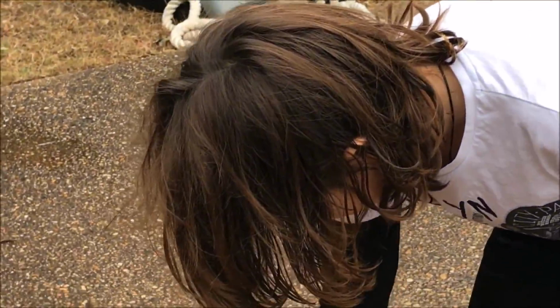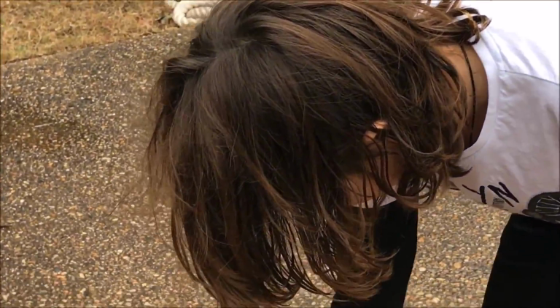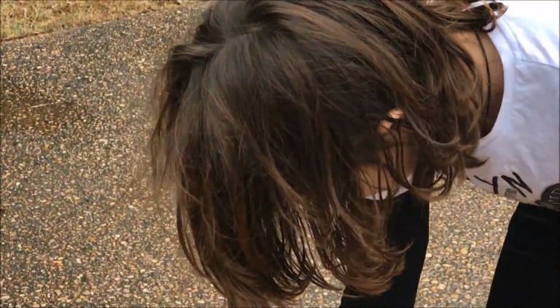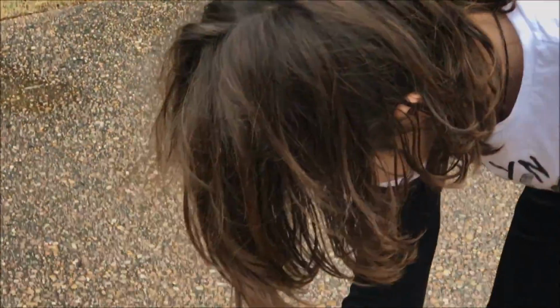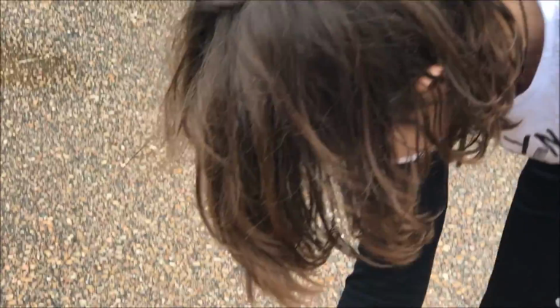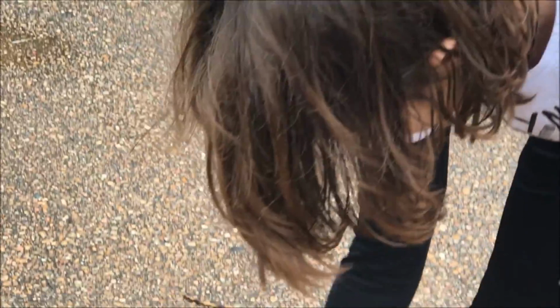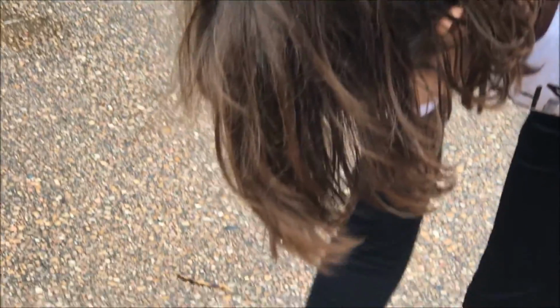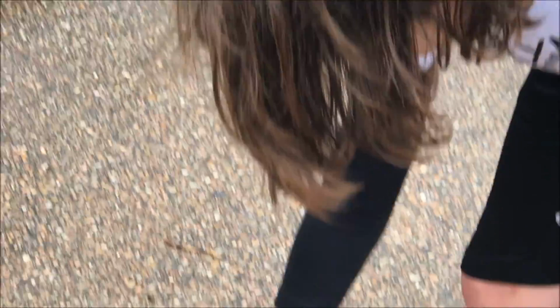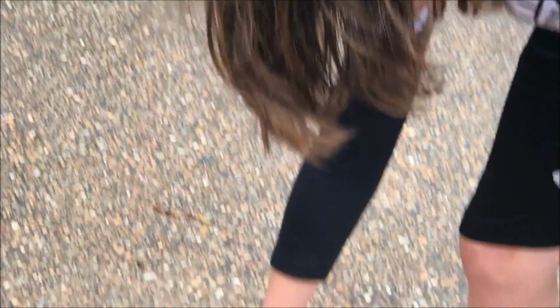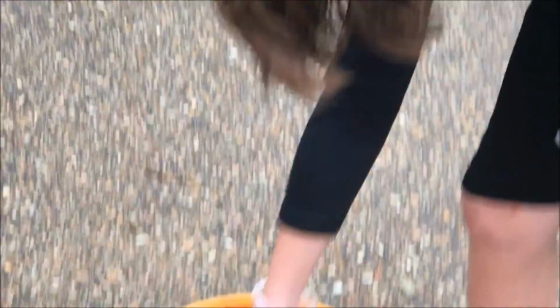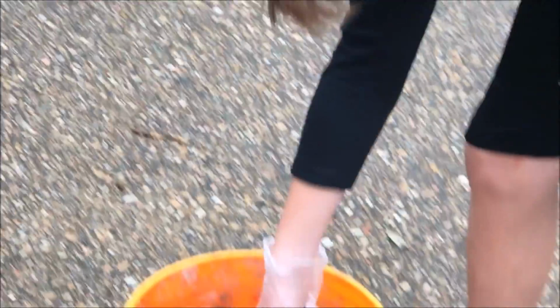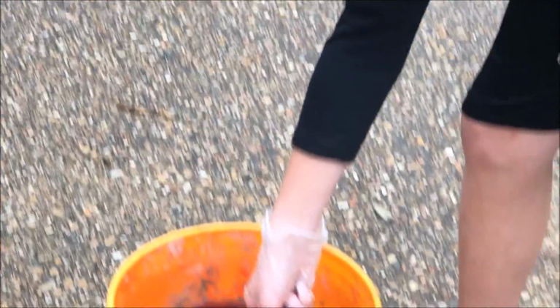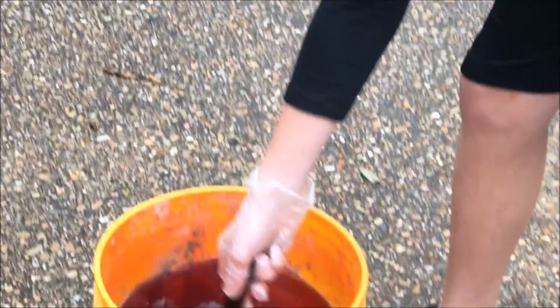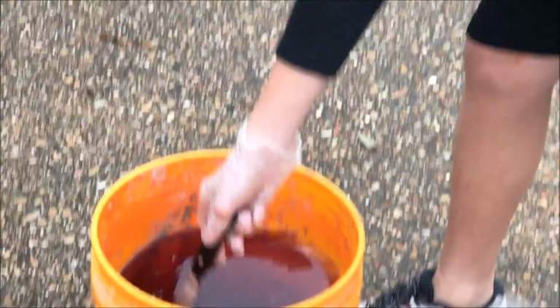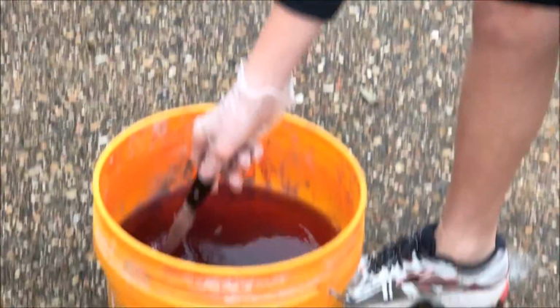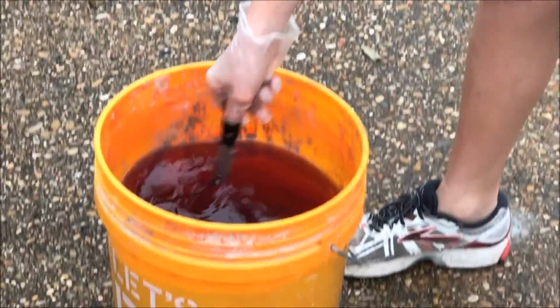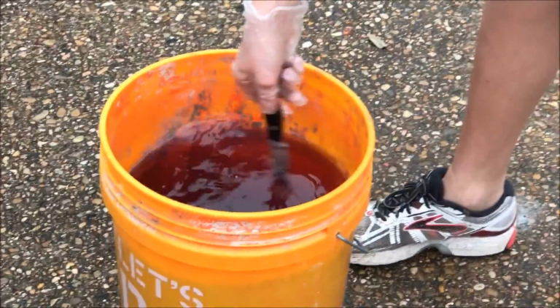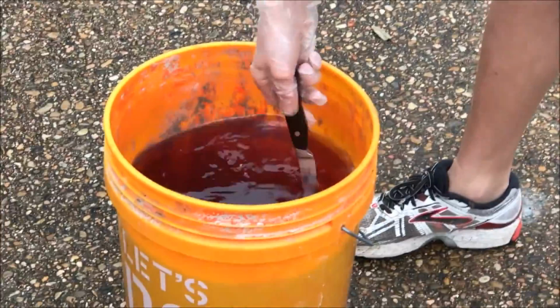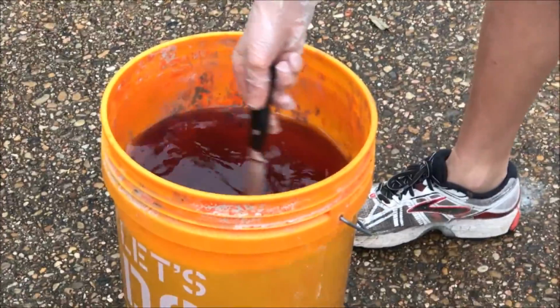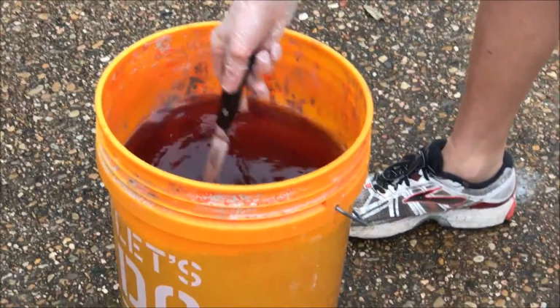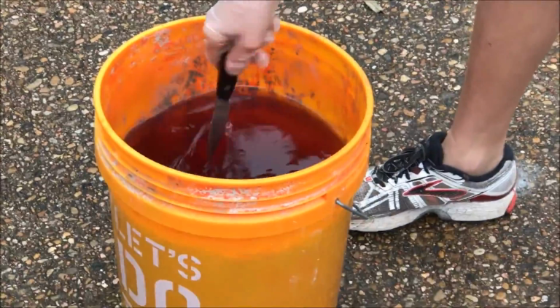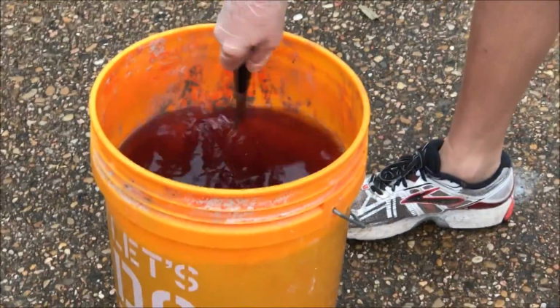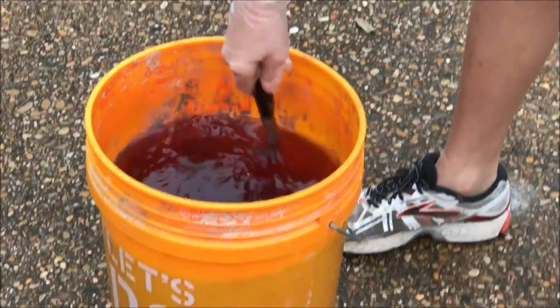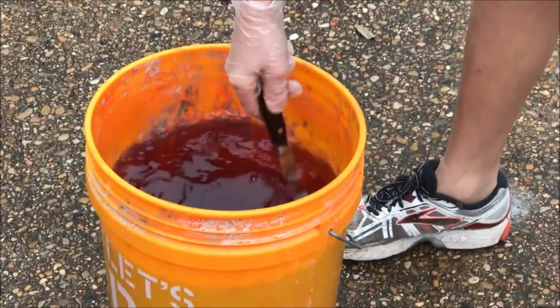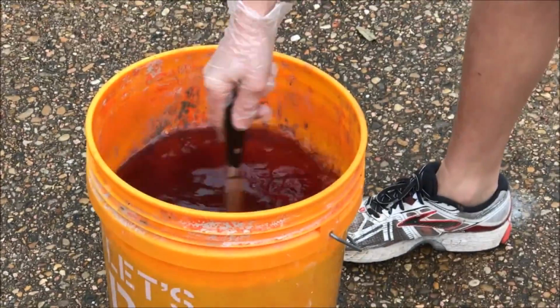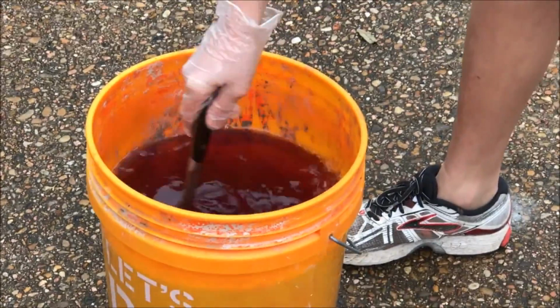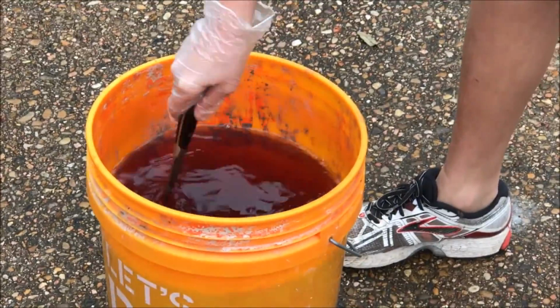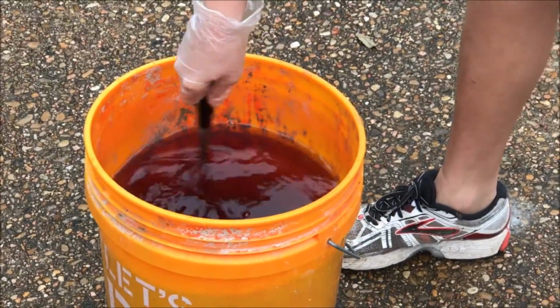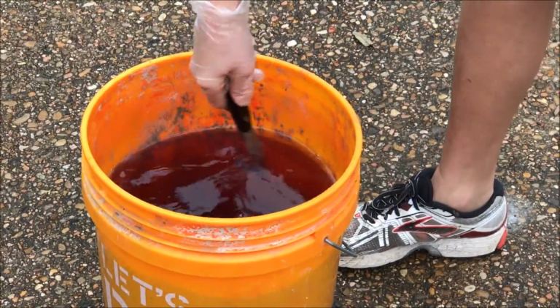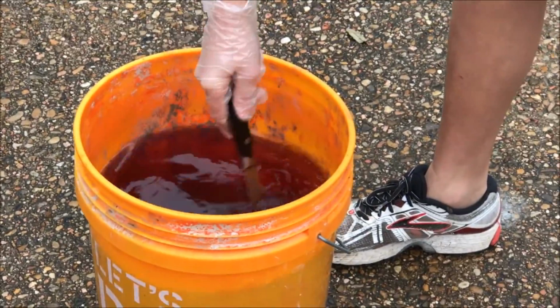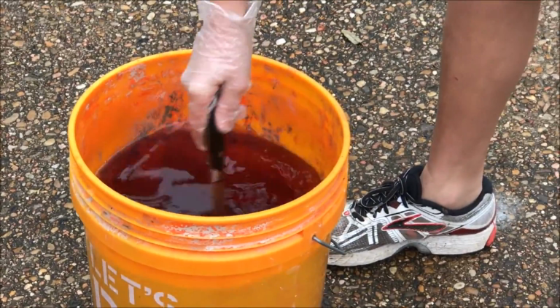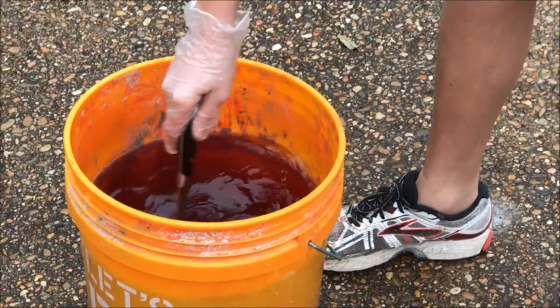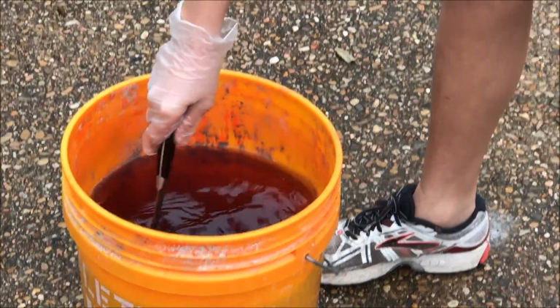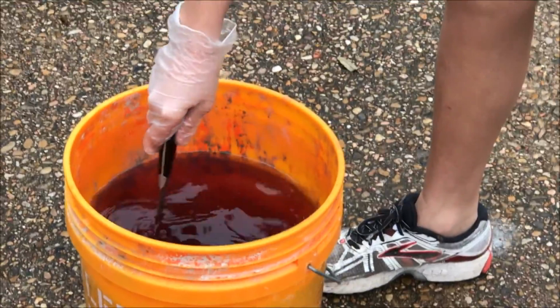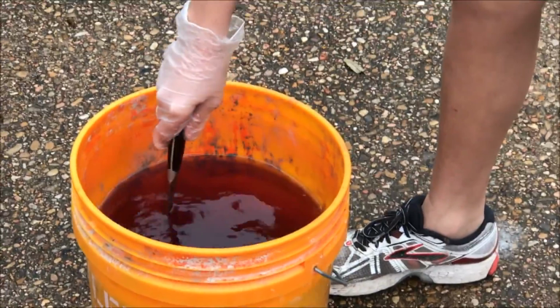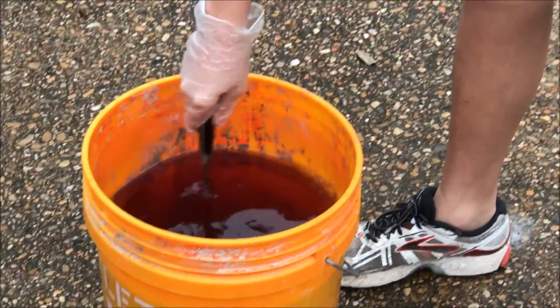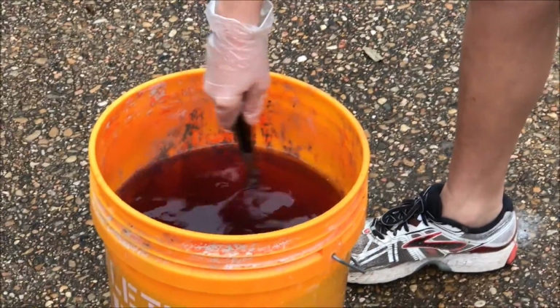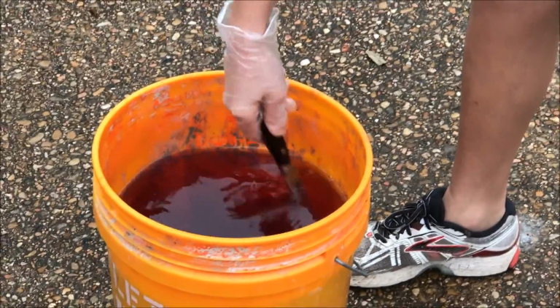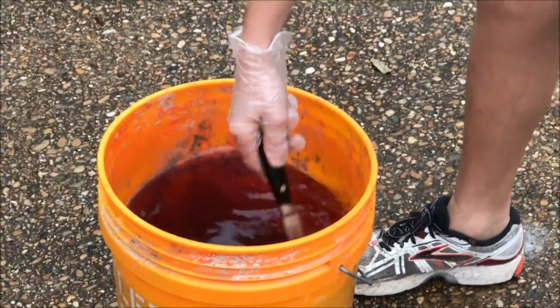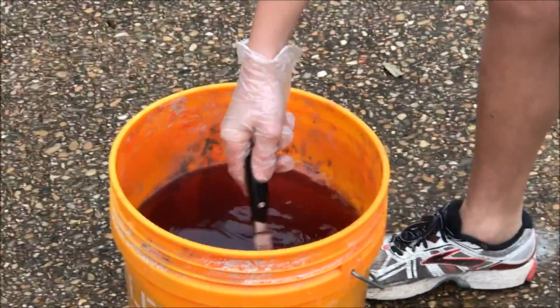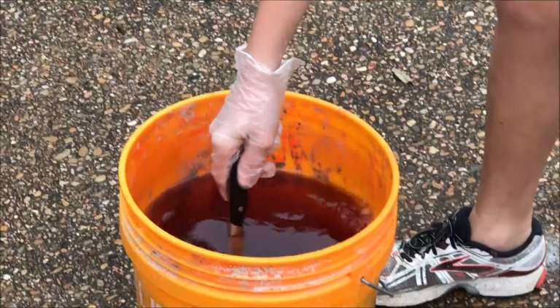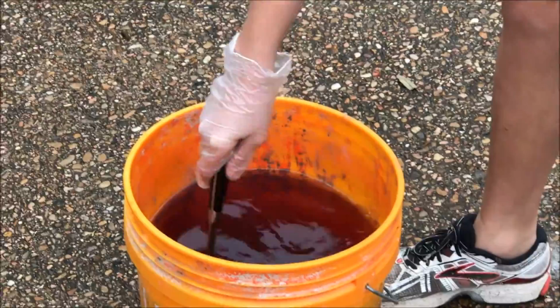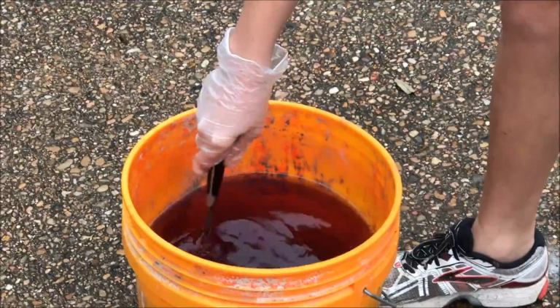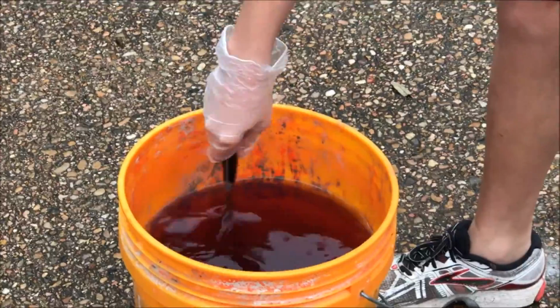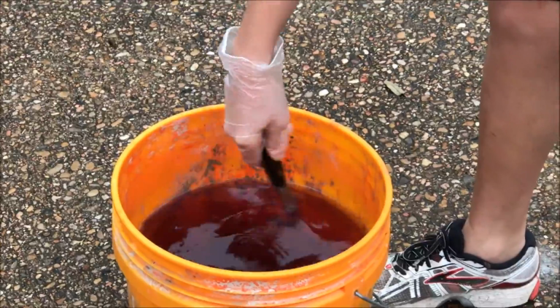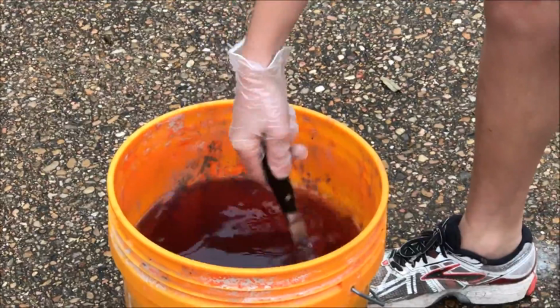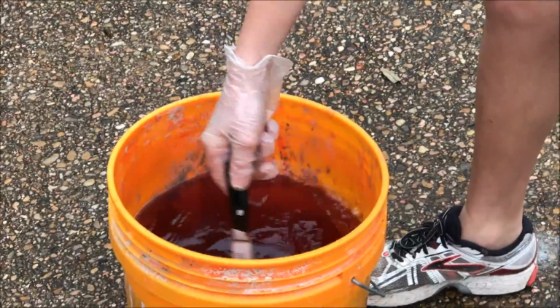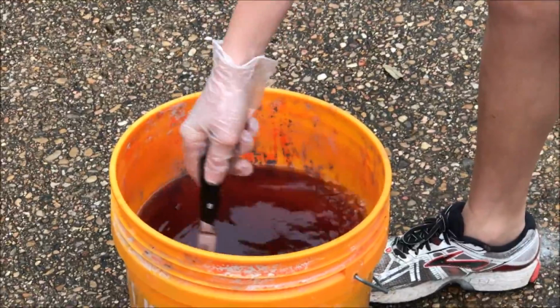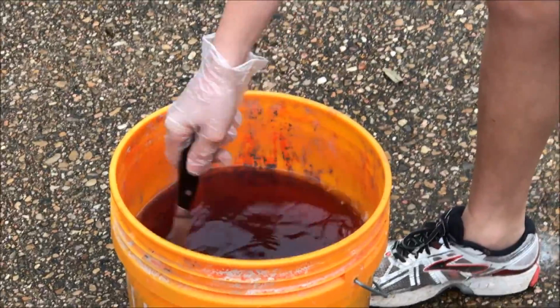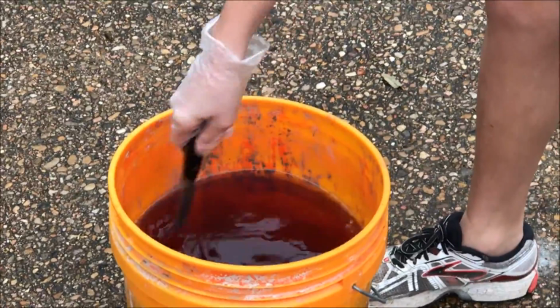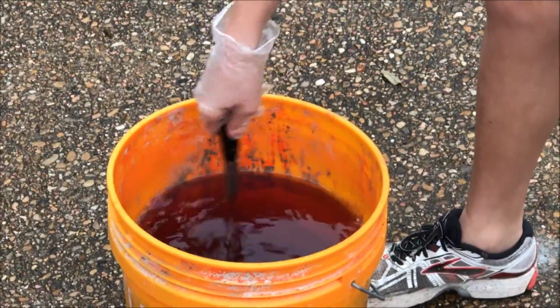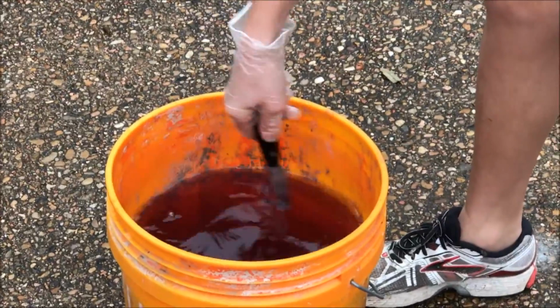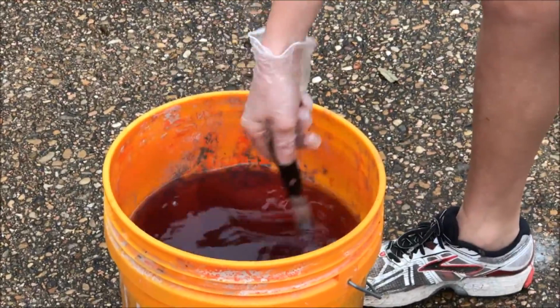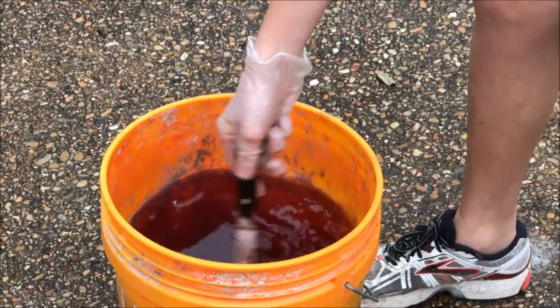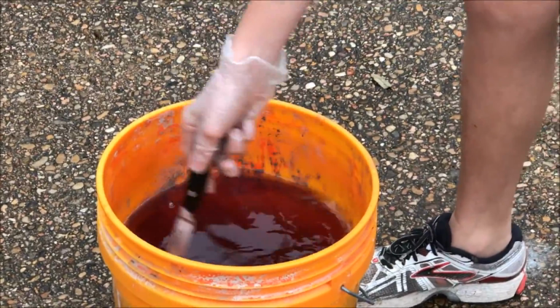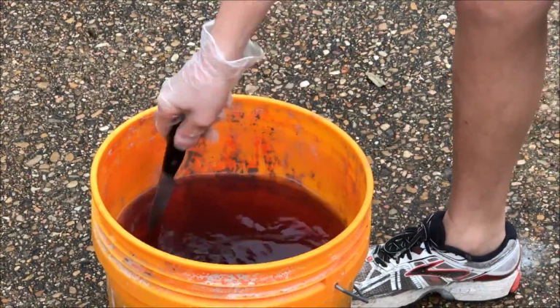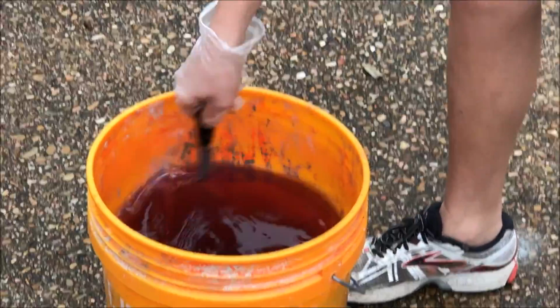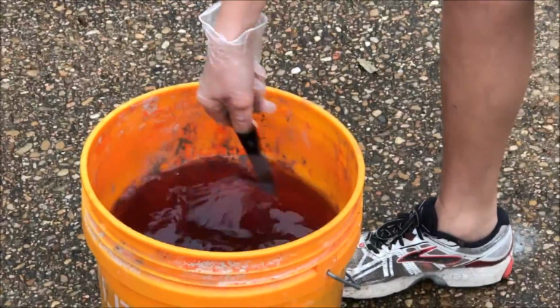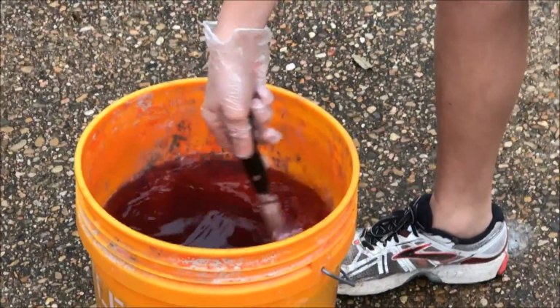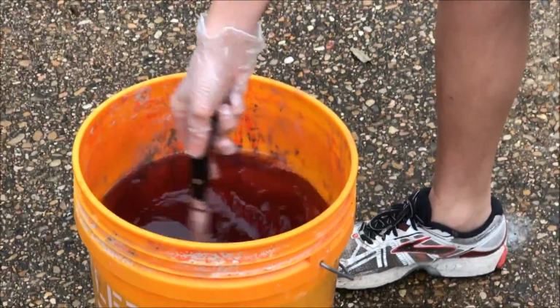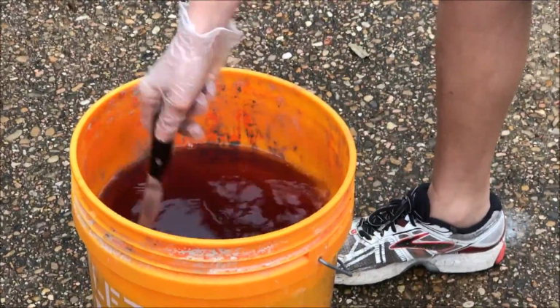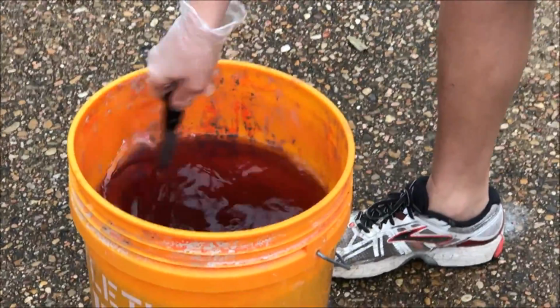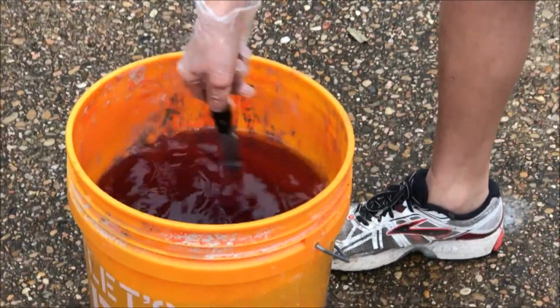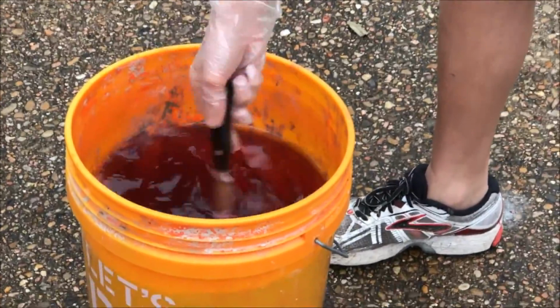So this we can just dump out in the grass over there, which is pretty nice. Wow, this is like blood red. Kool-aid — don't drink the red Kool-aid!